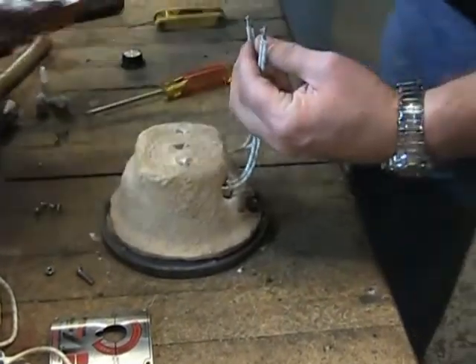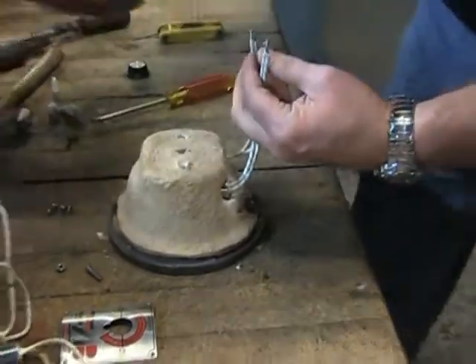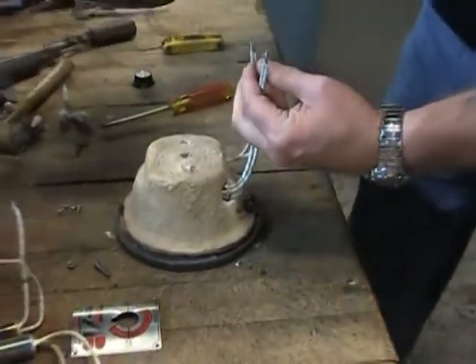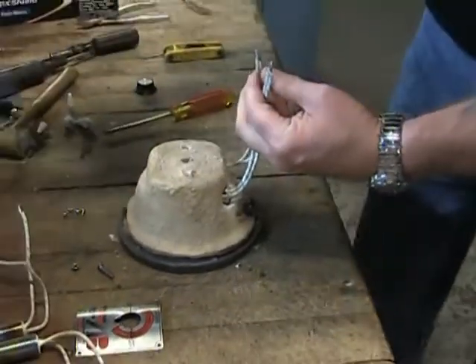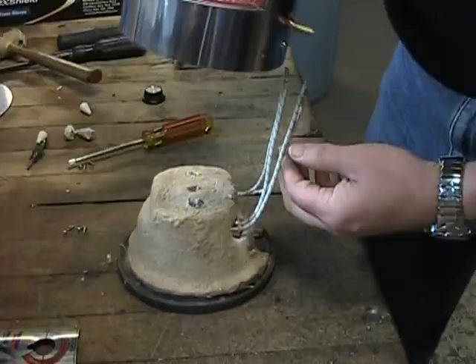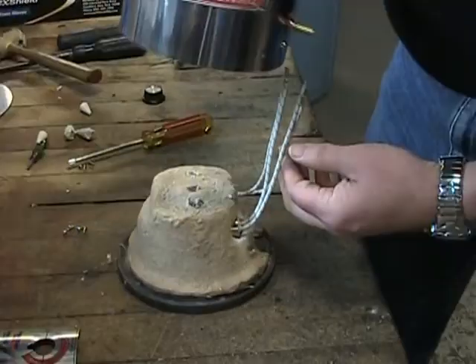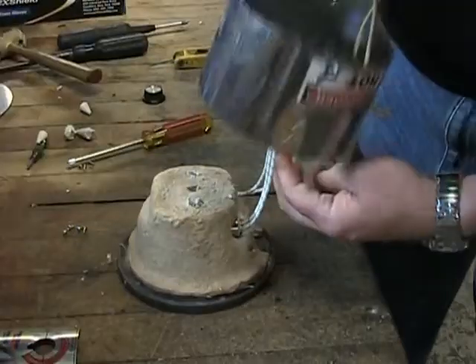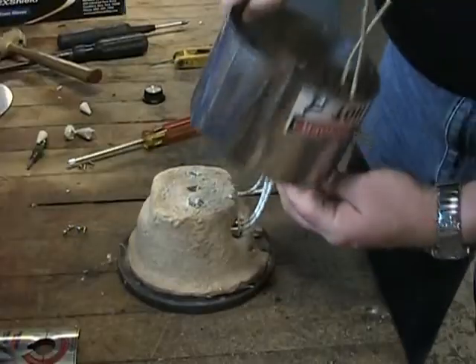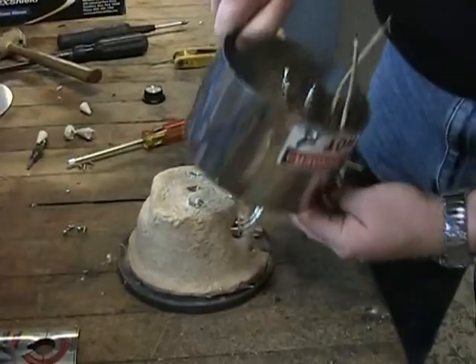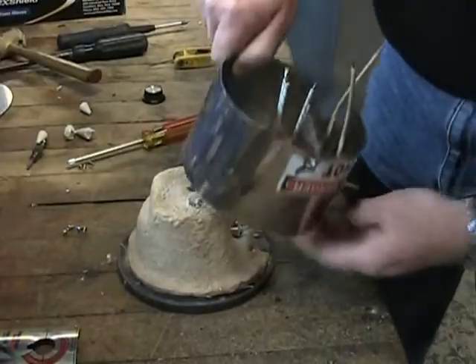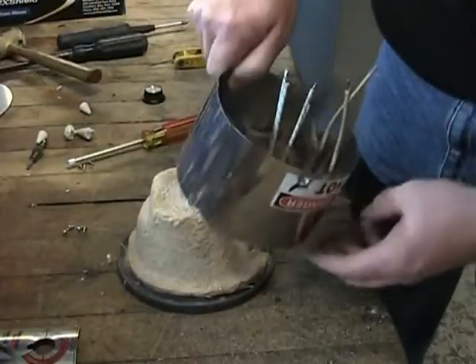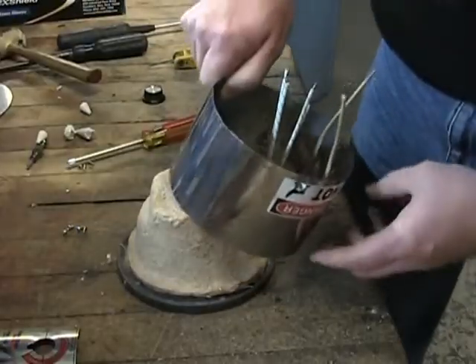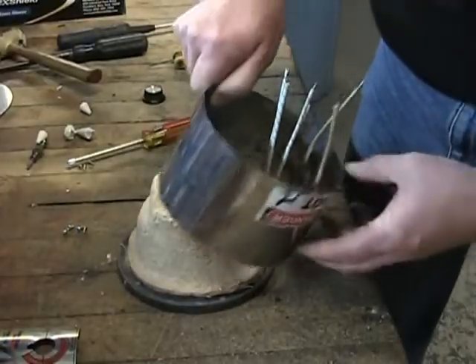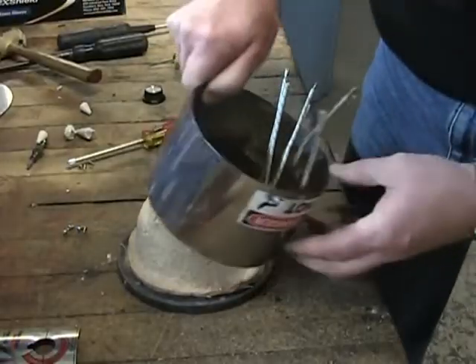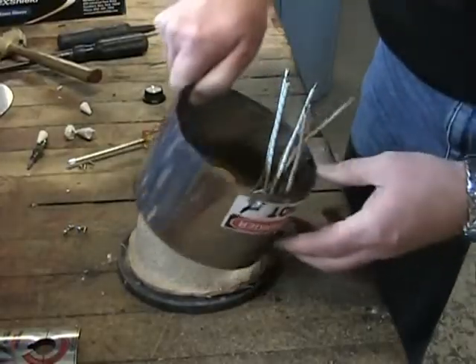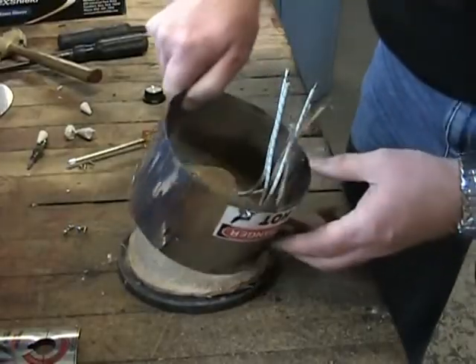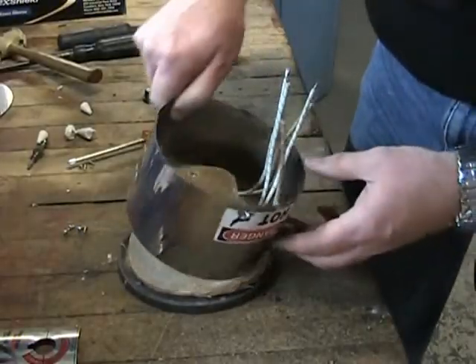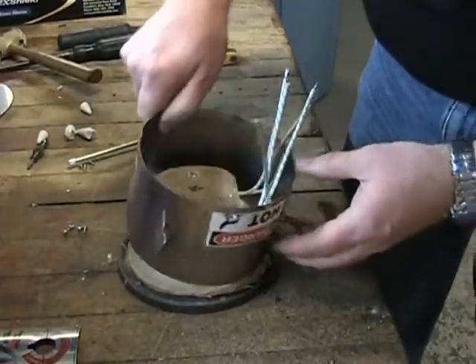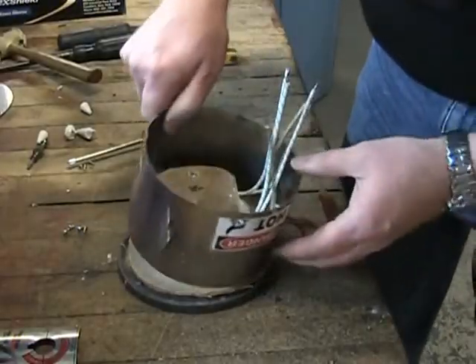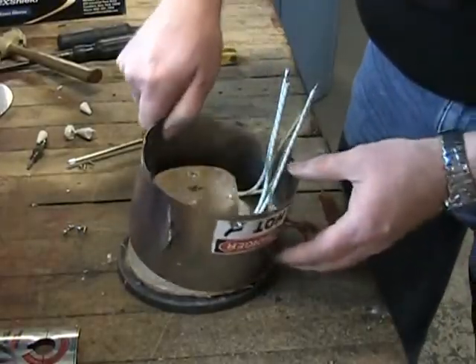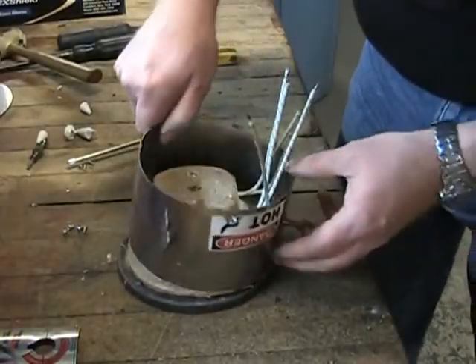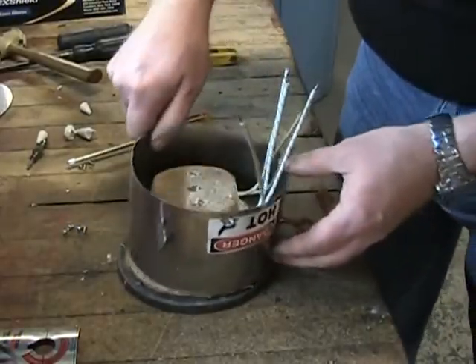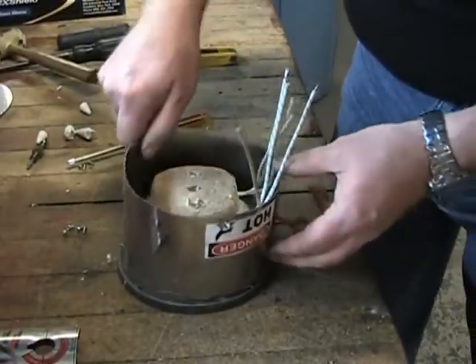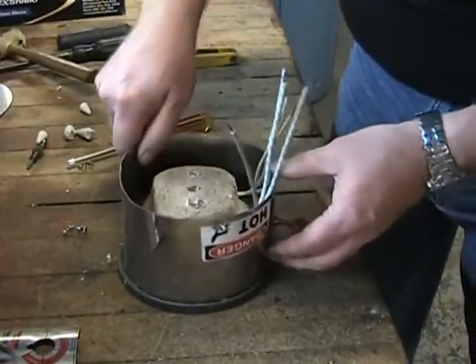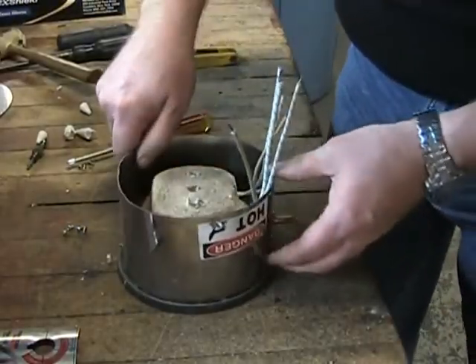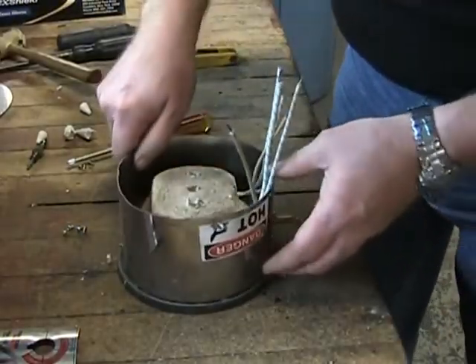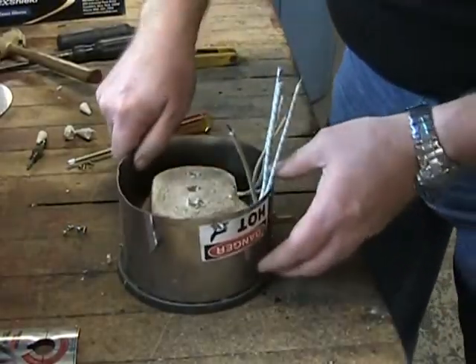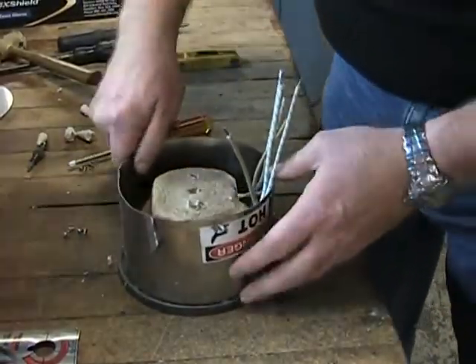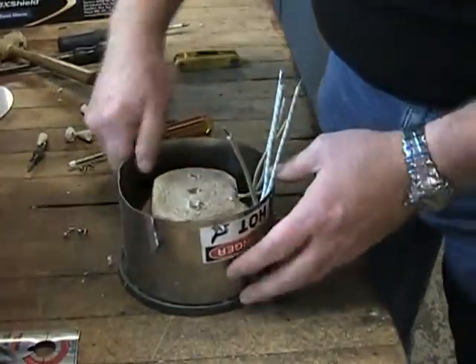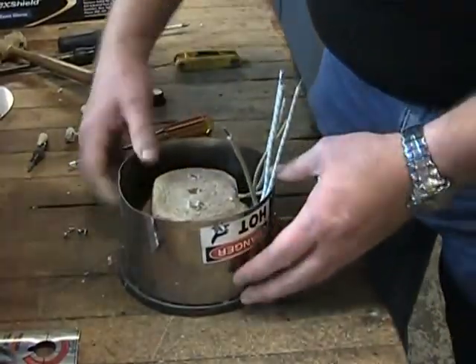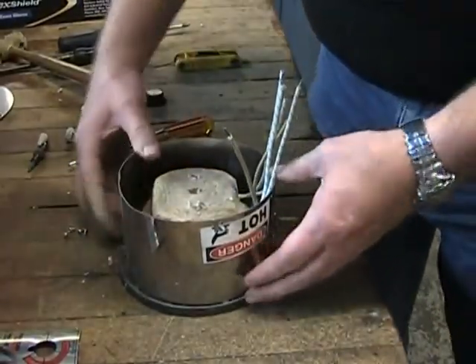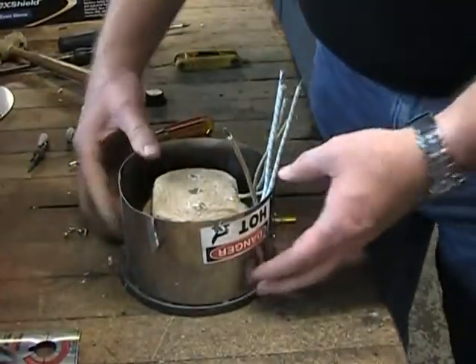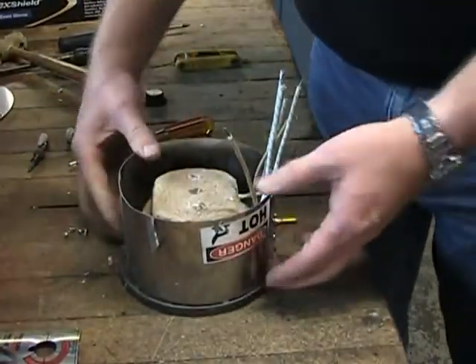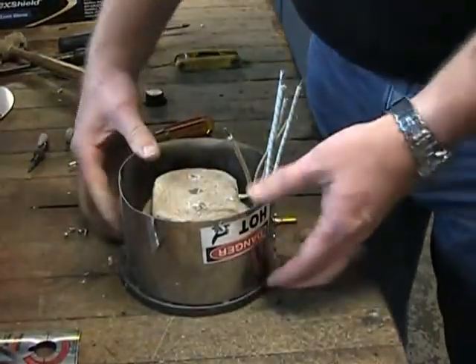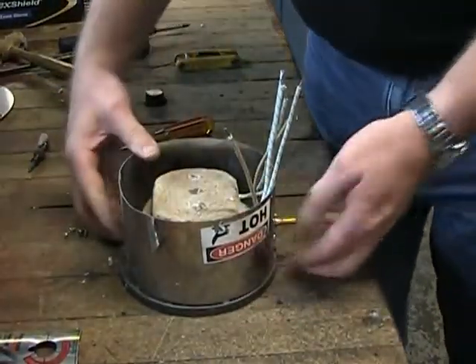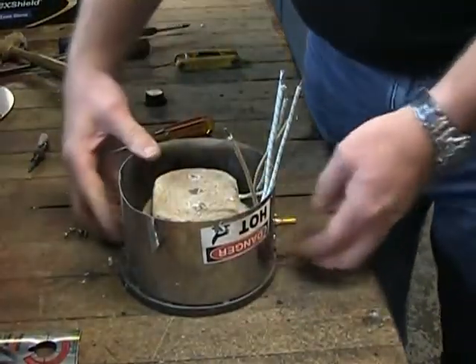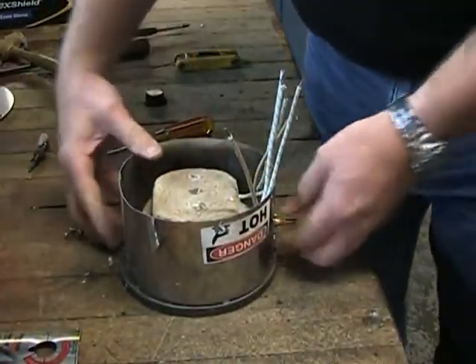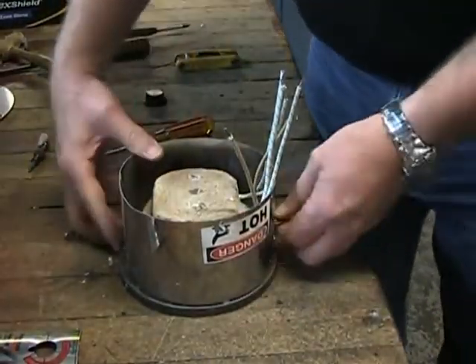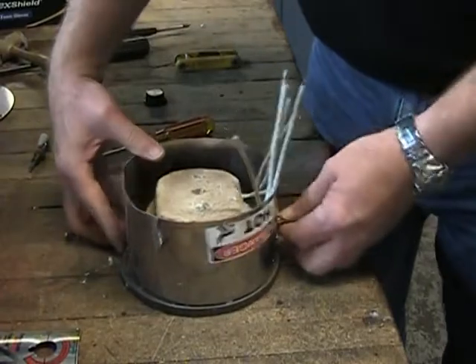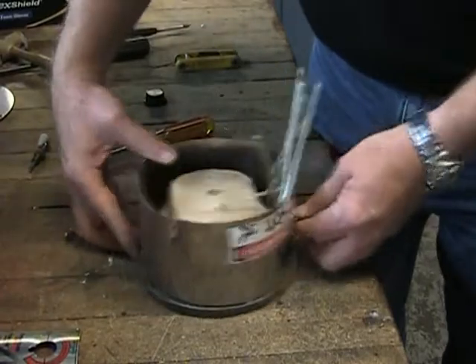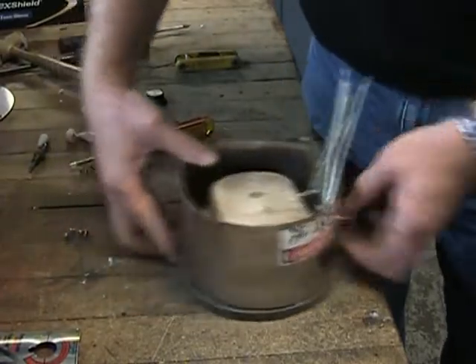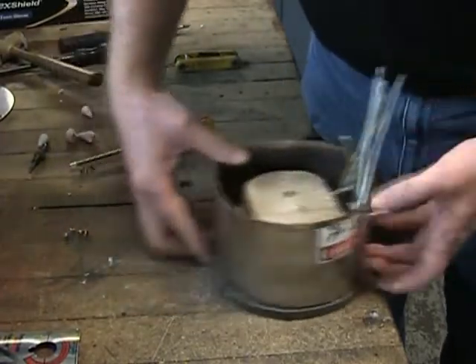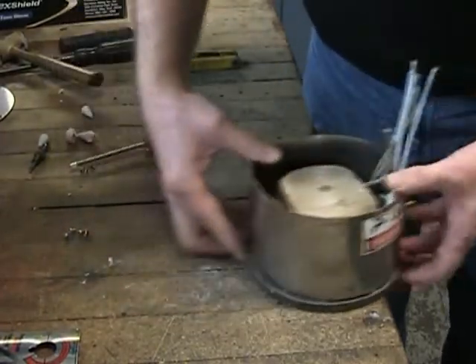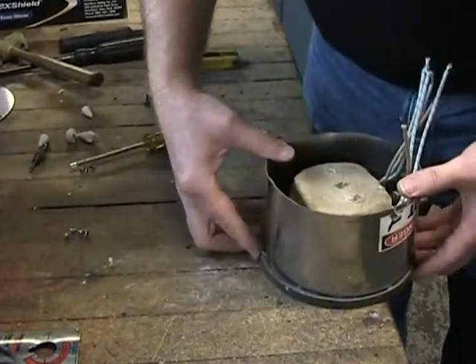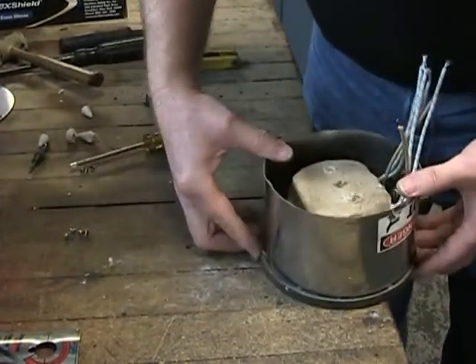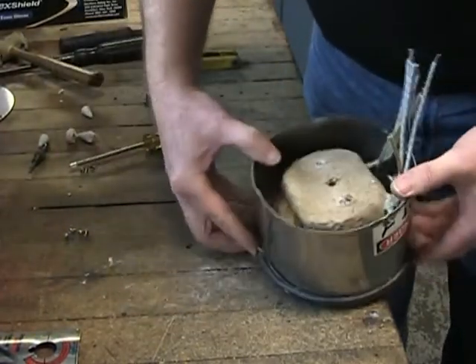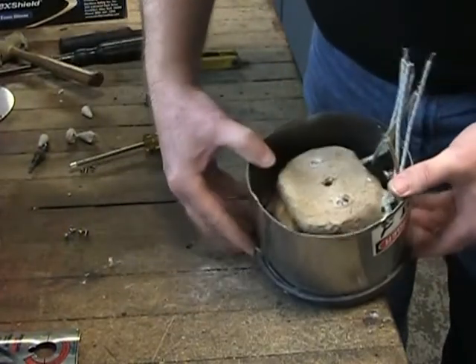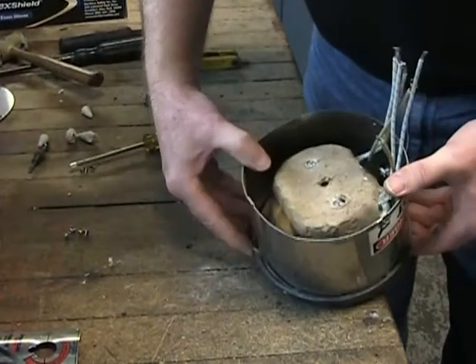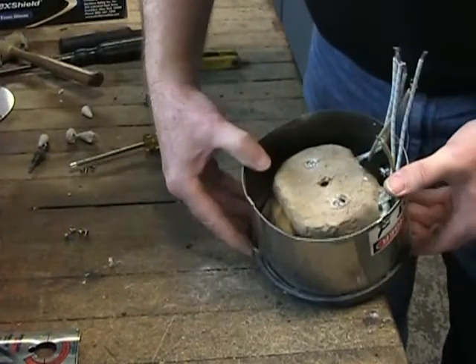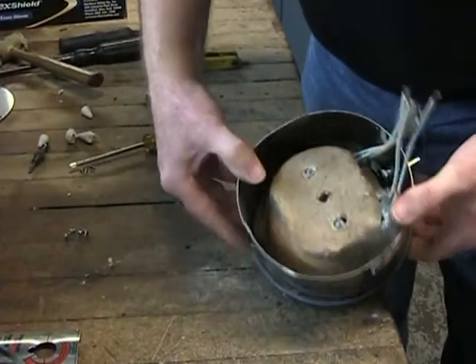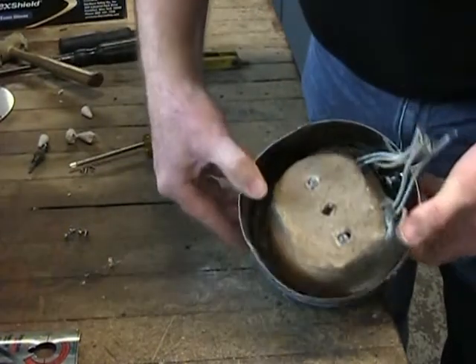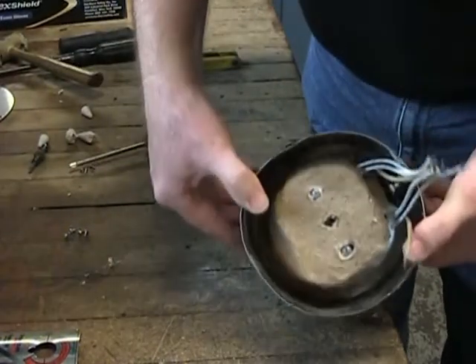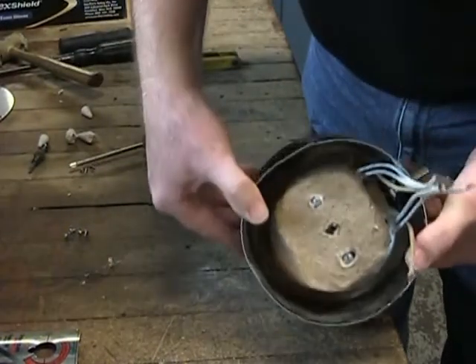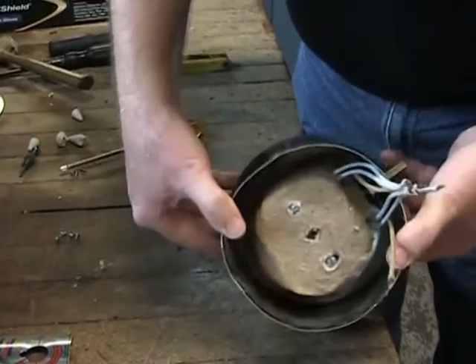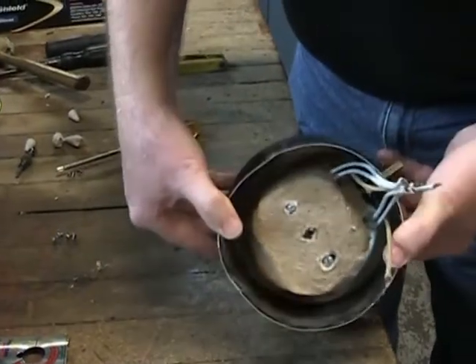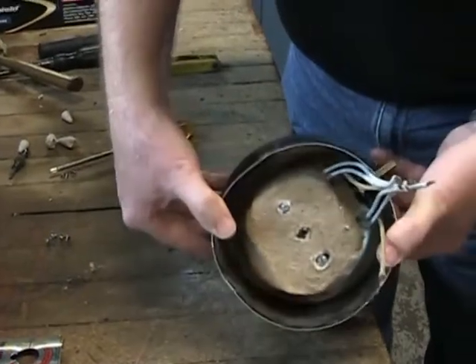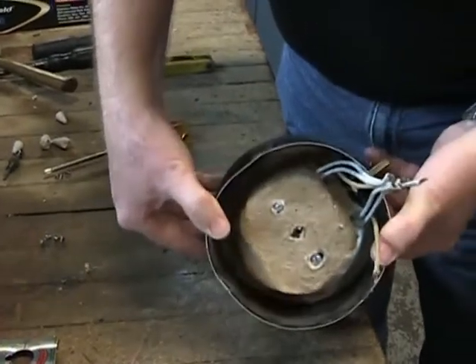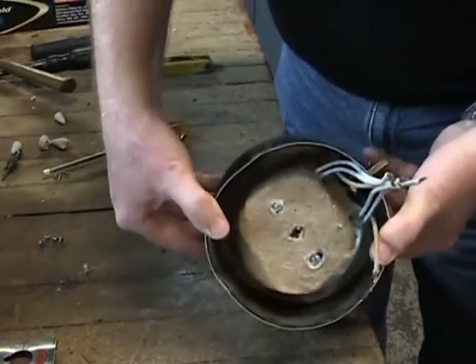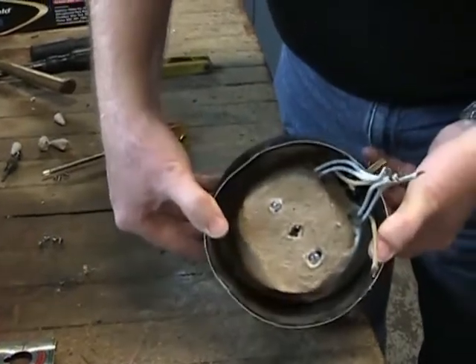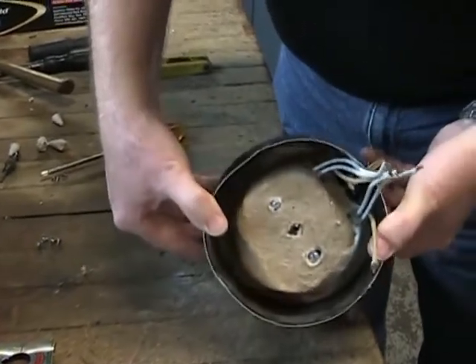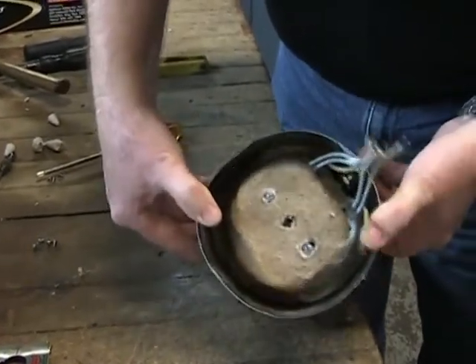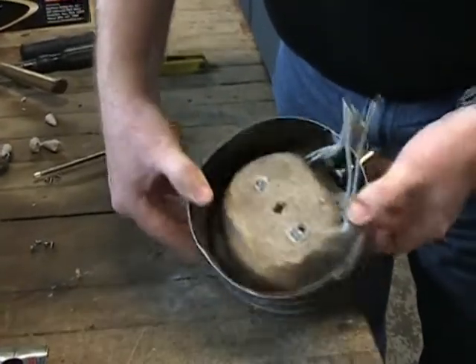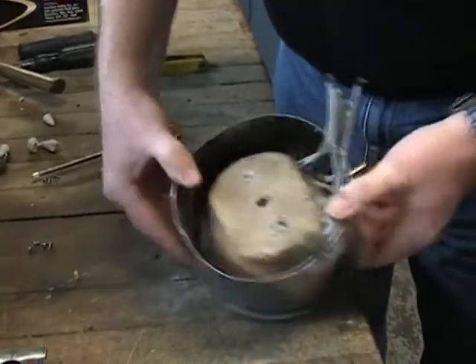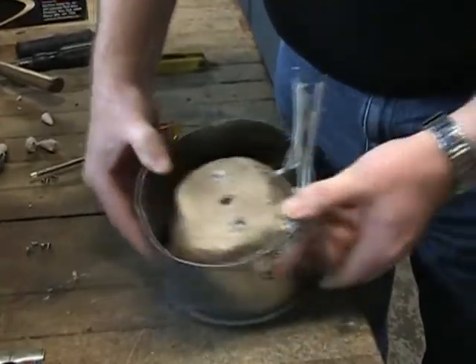When you are putting the solder pot casing ring and thermostat assembly back on the crucible, you will want to make sure the thermostat is located on center between the two heating elements.